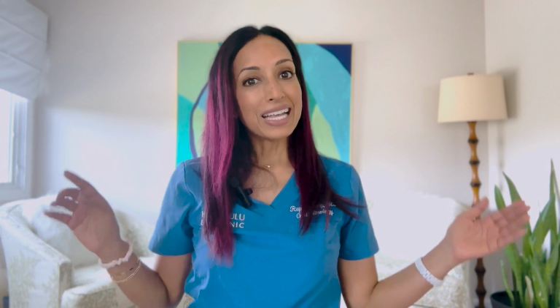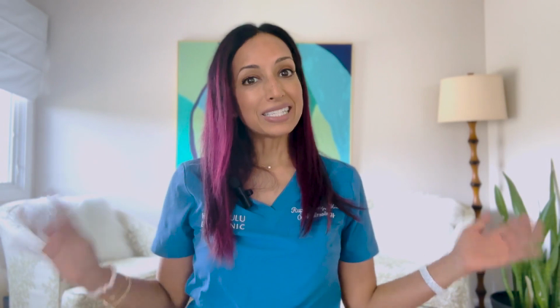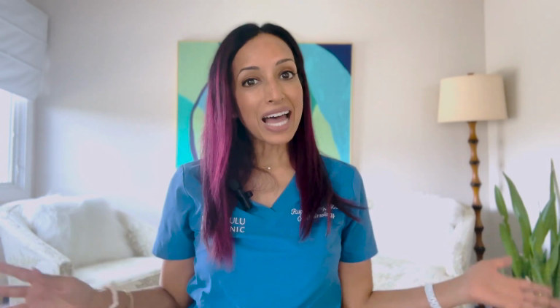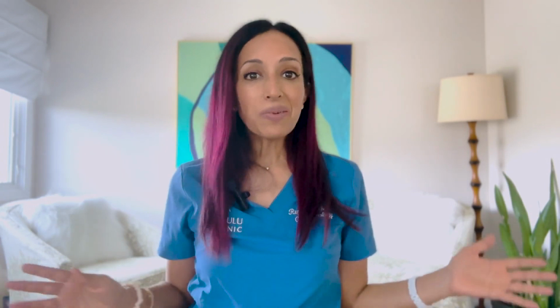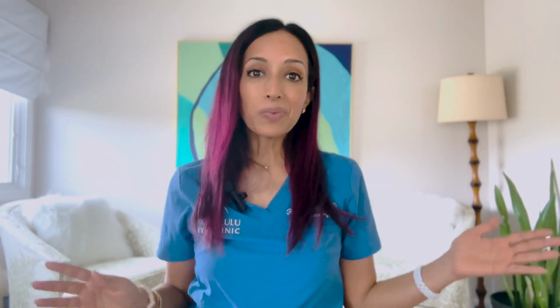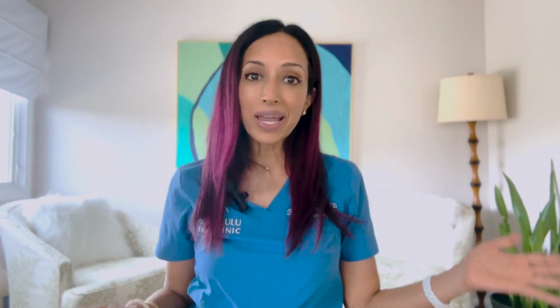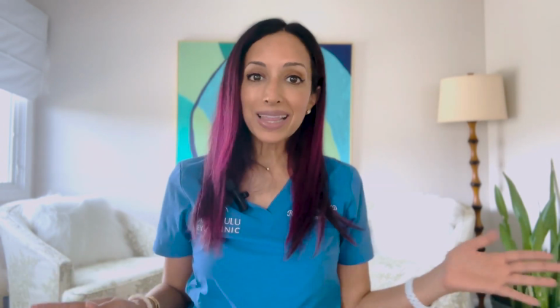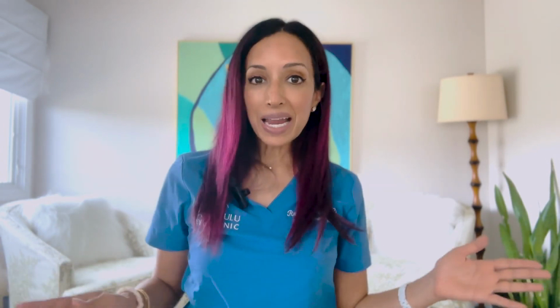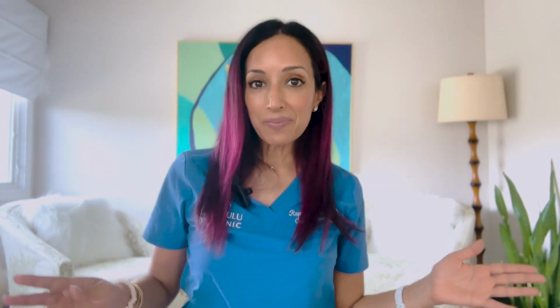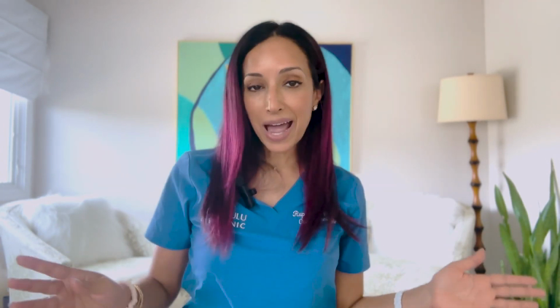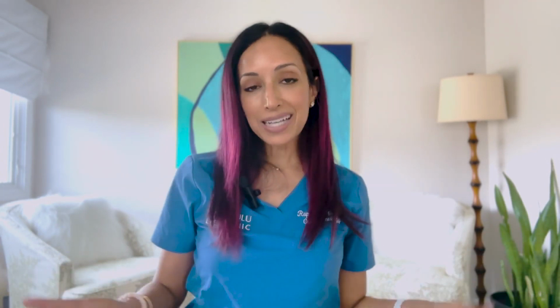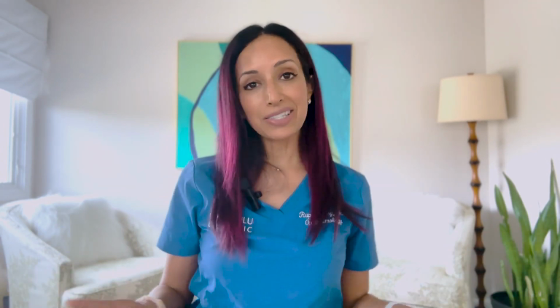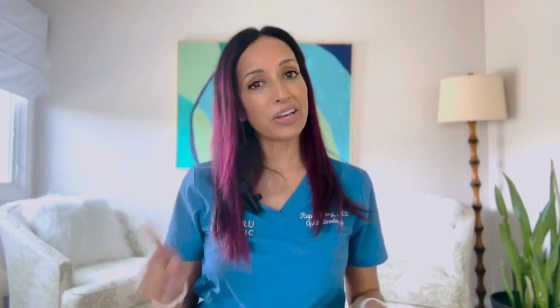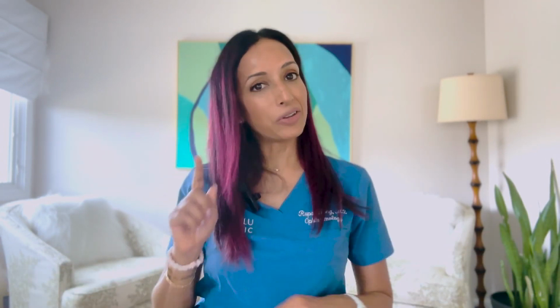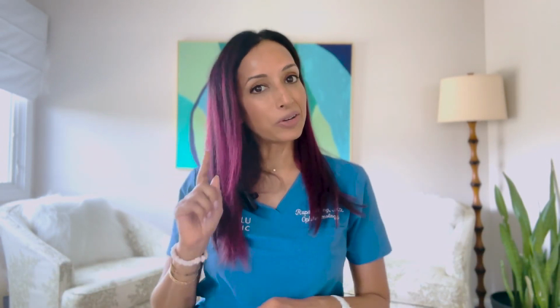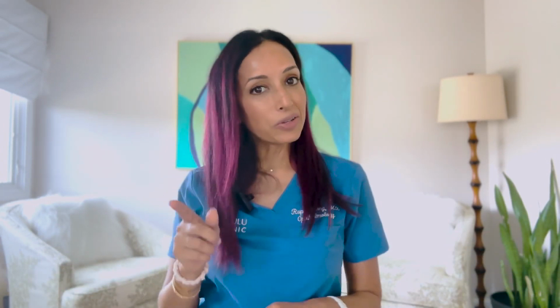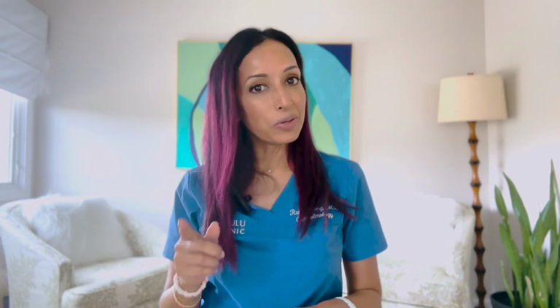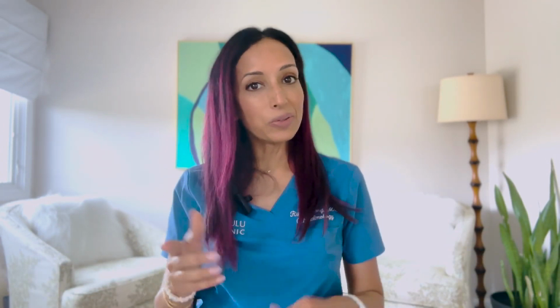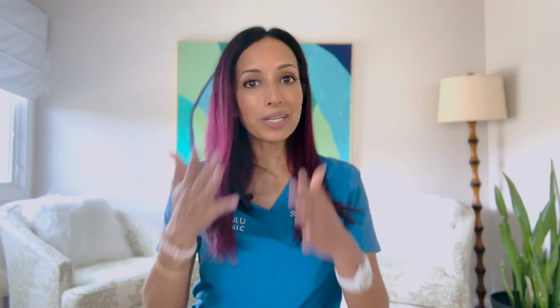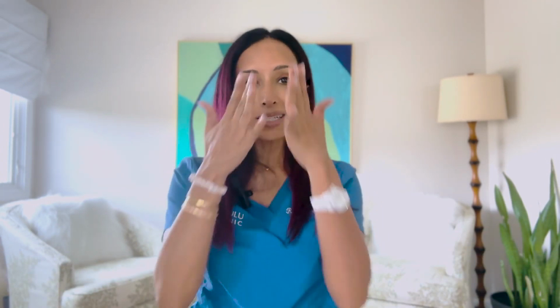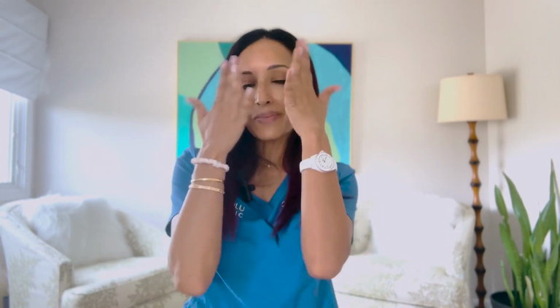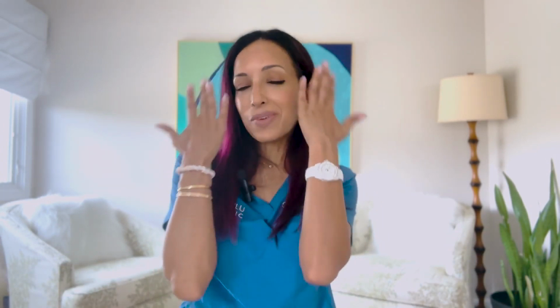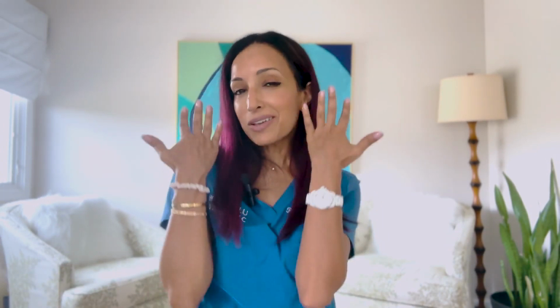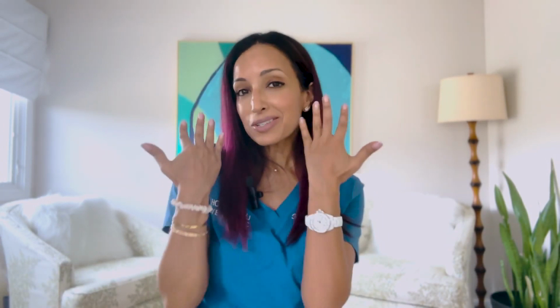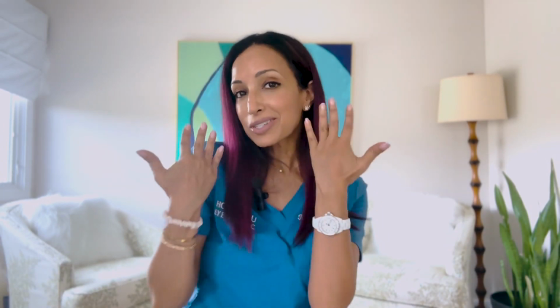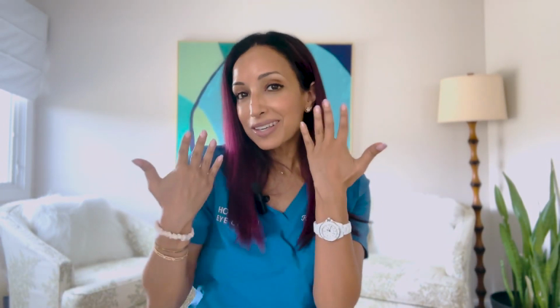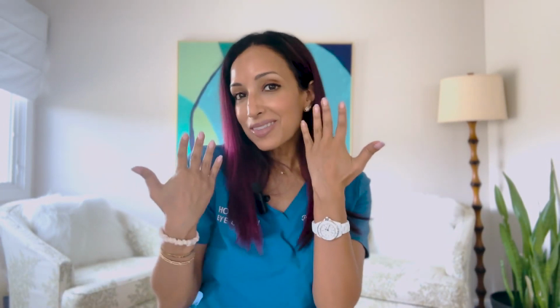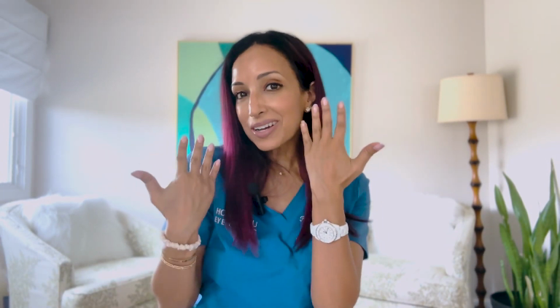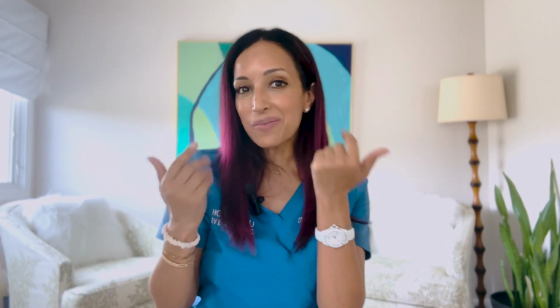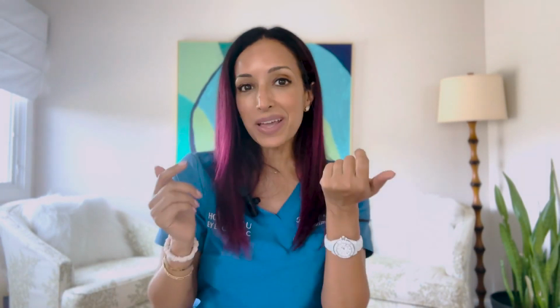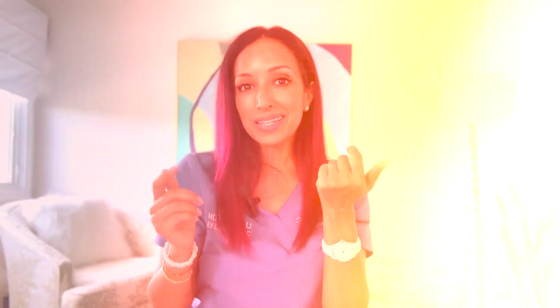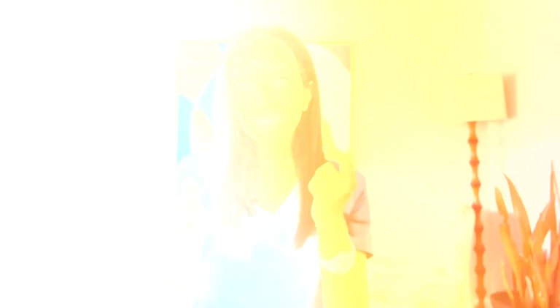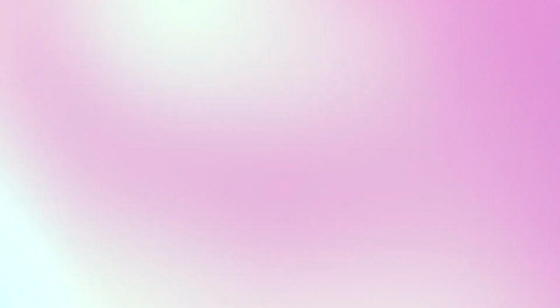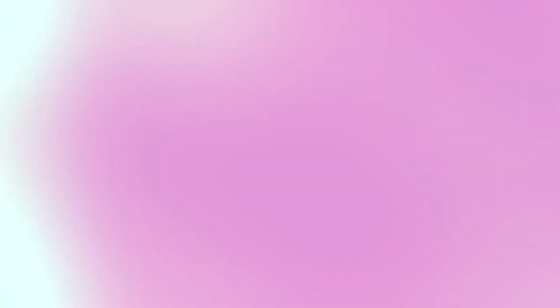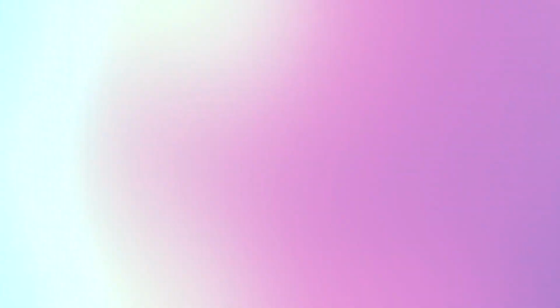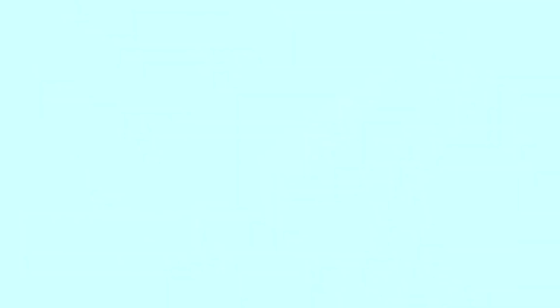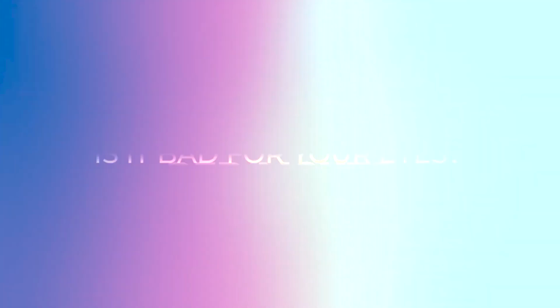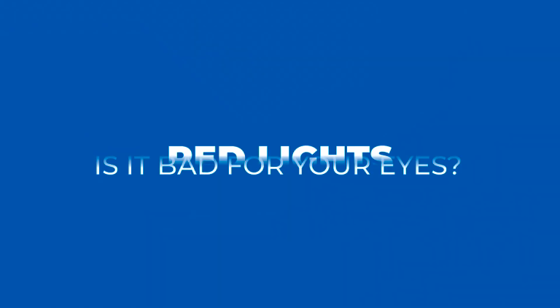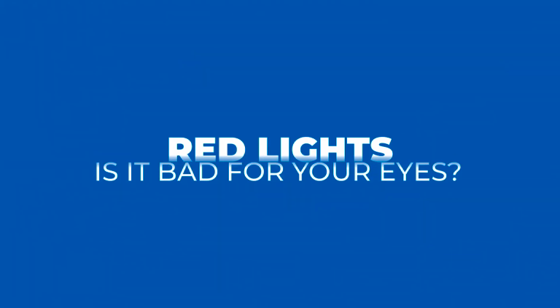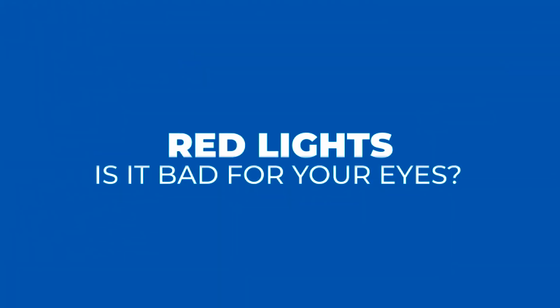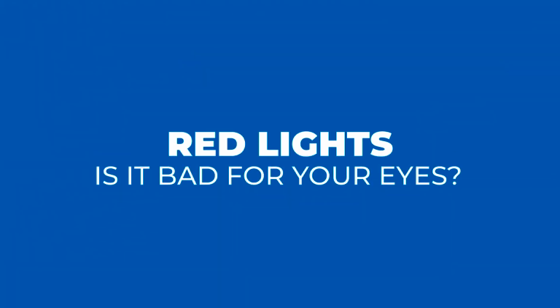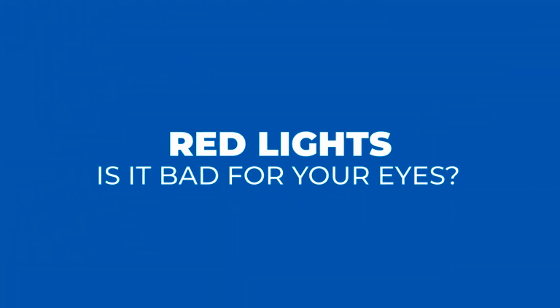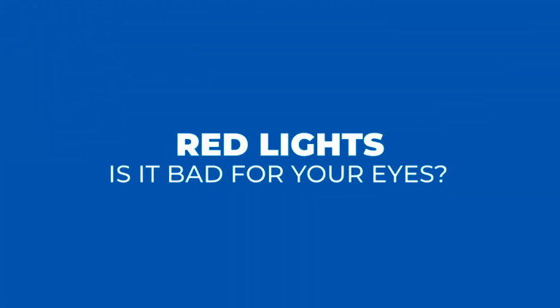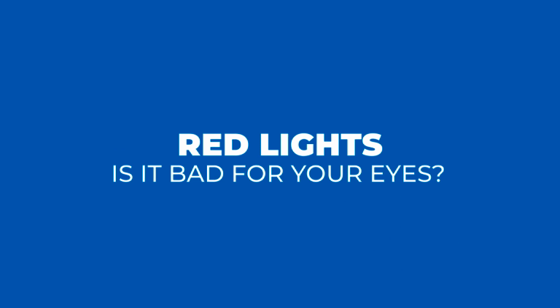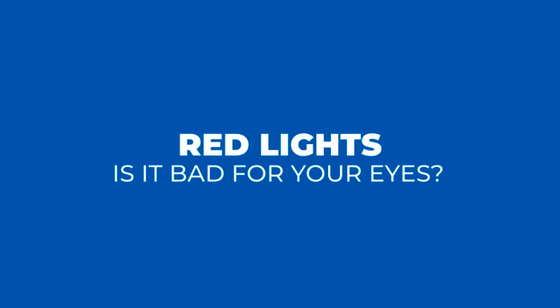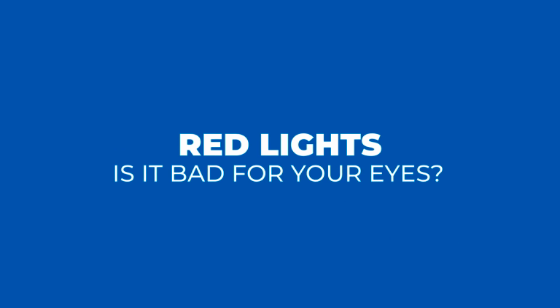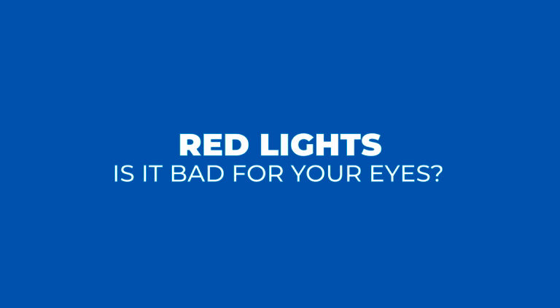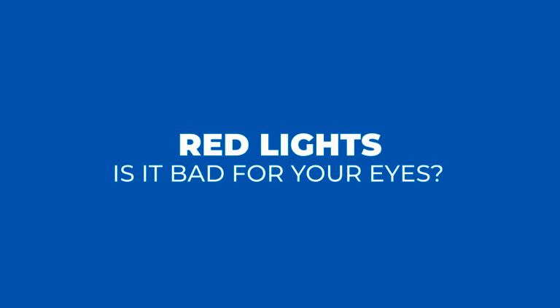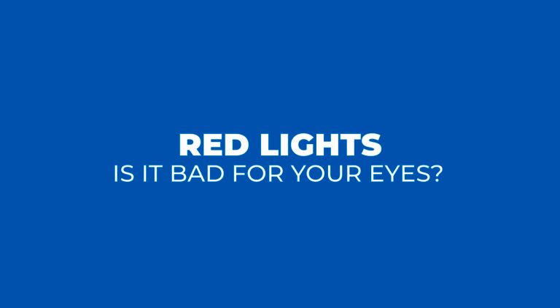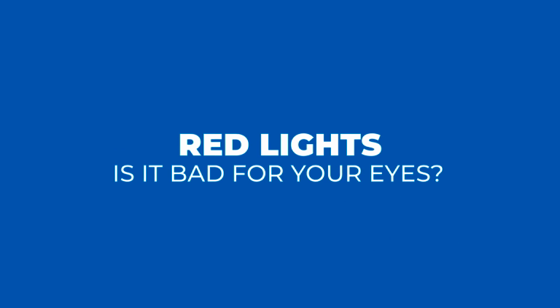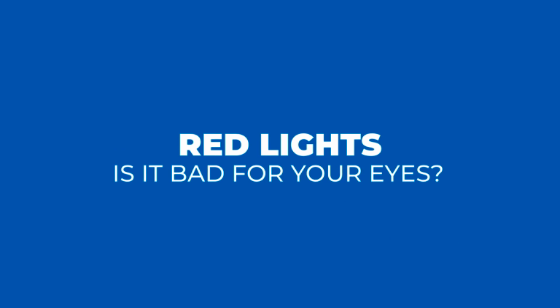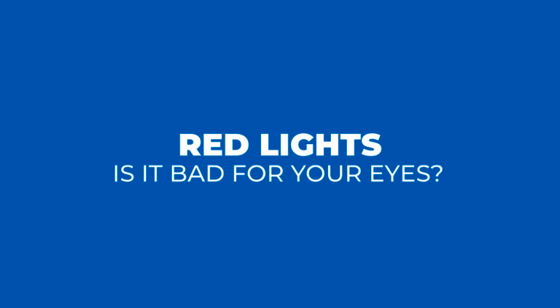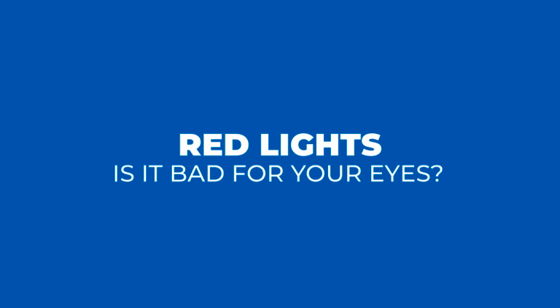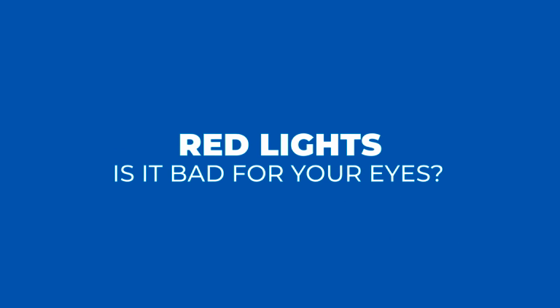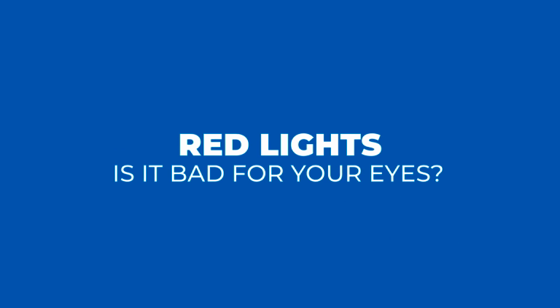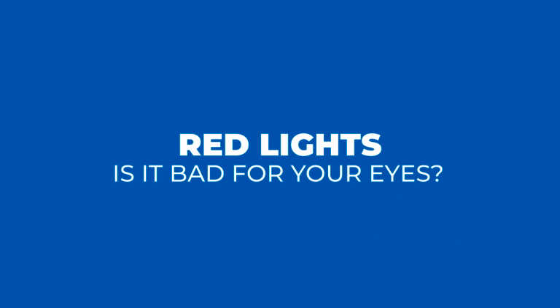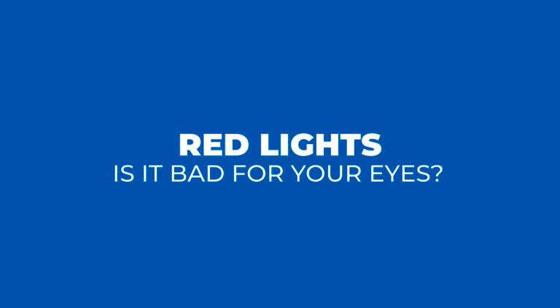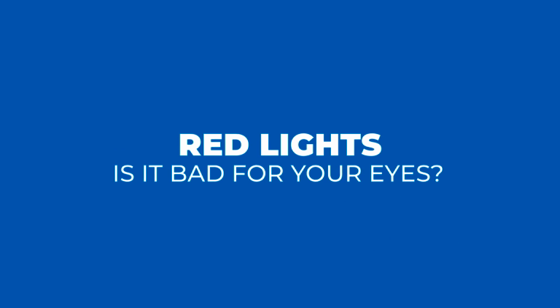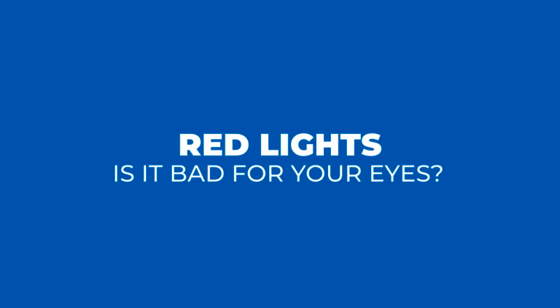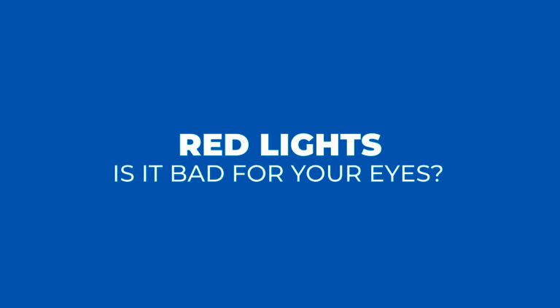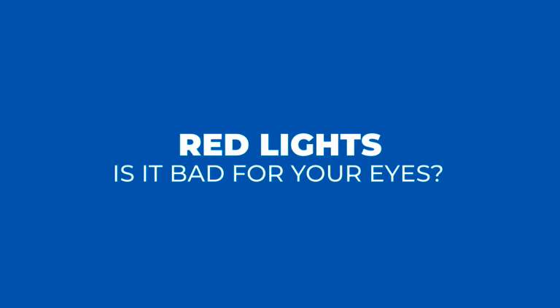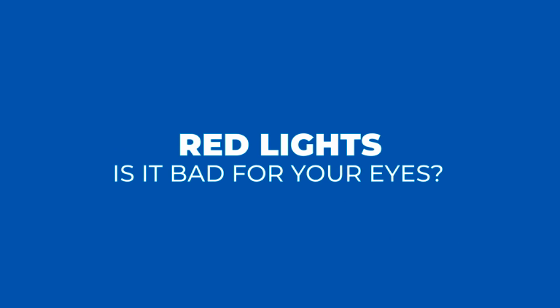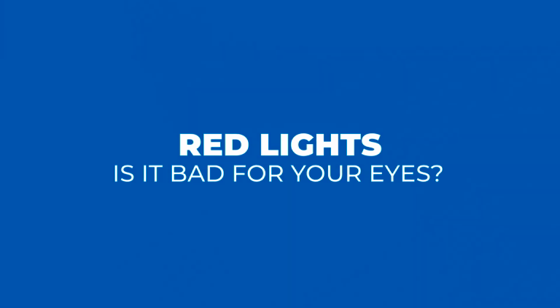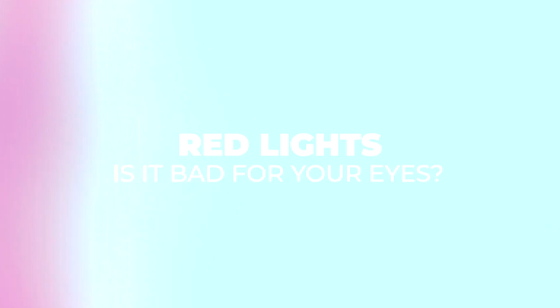Is that red light mask that you're using to make your skin look amazing actually bad for your eyes? If you want to find out the answer to that, keep watching.